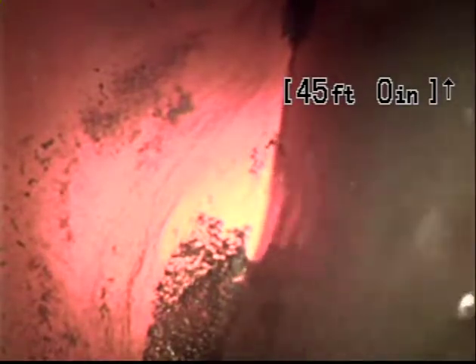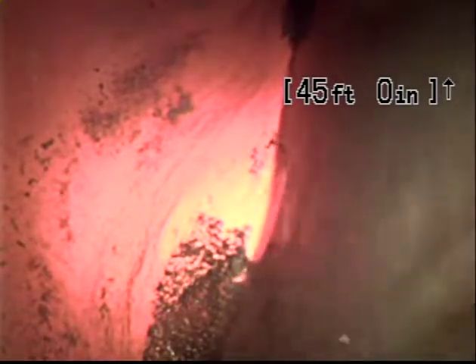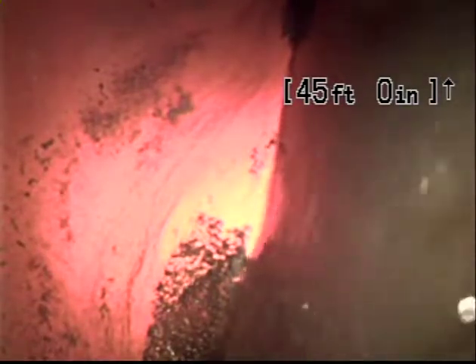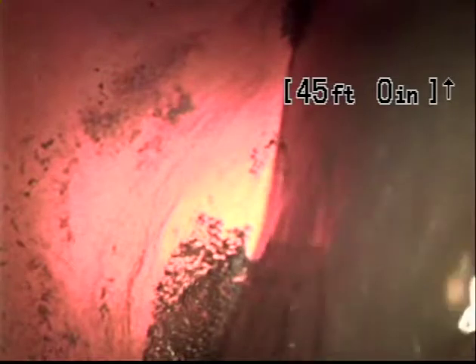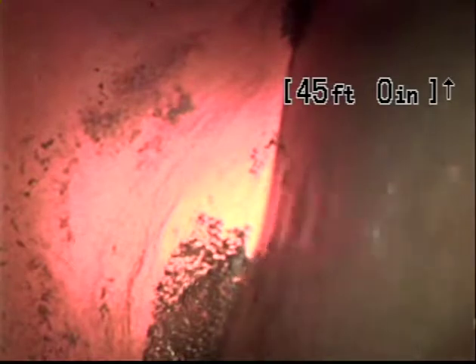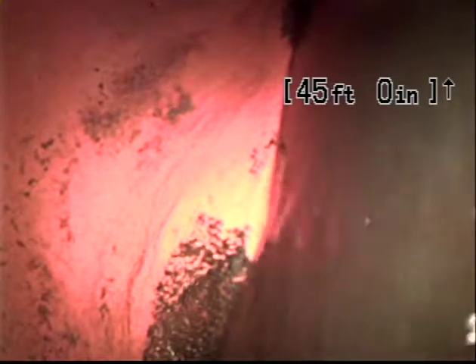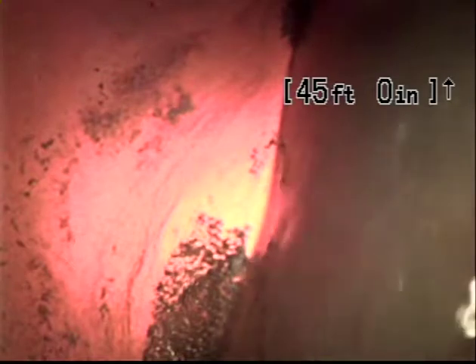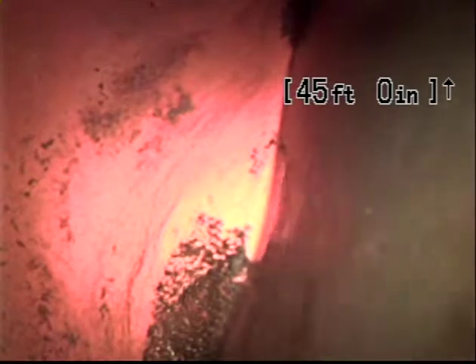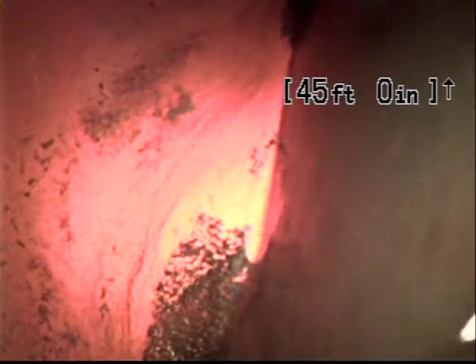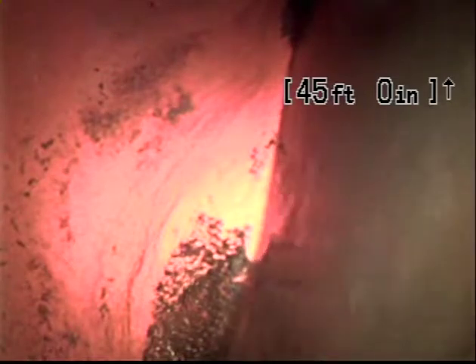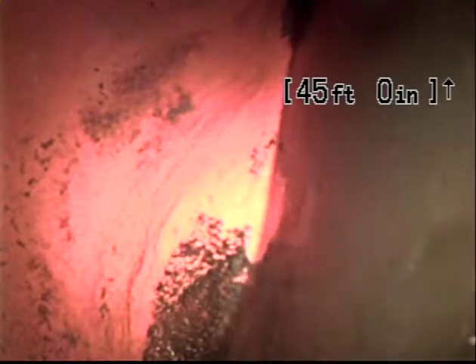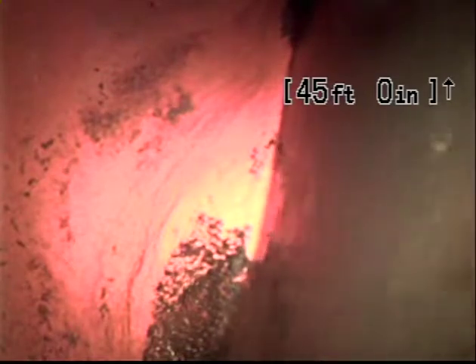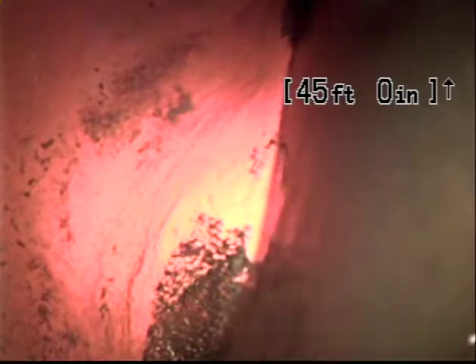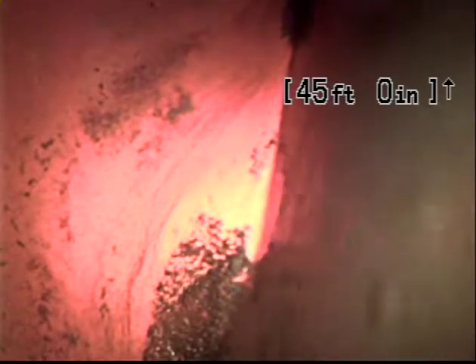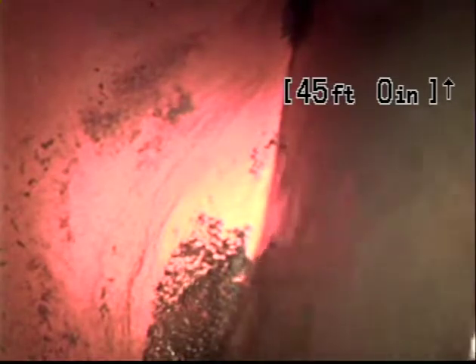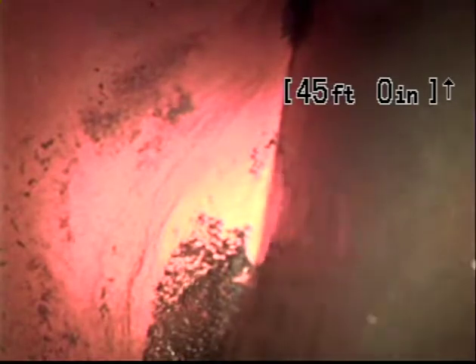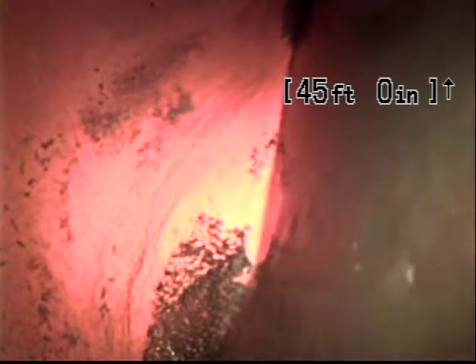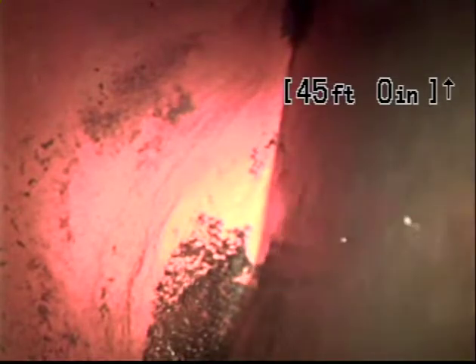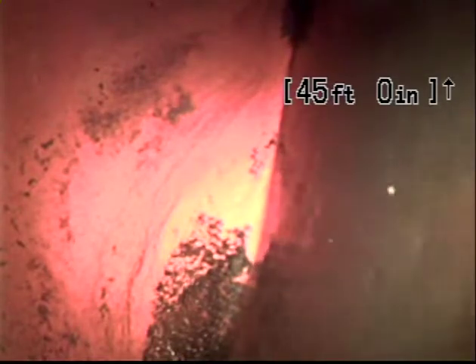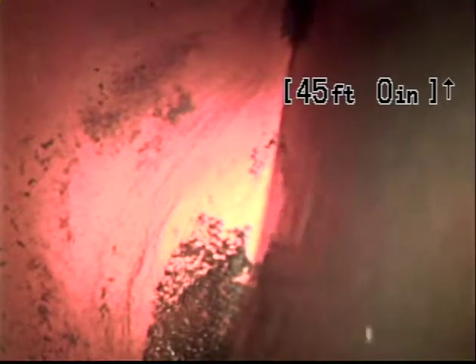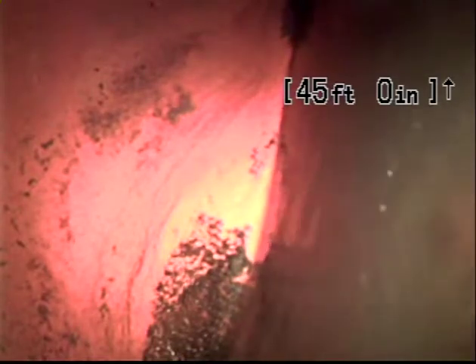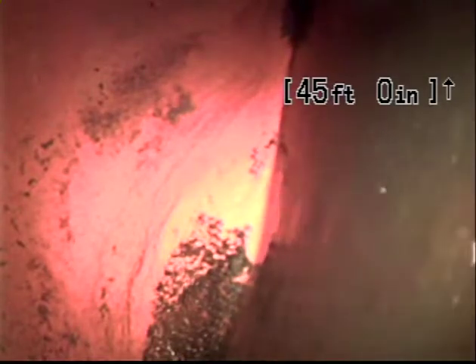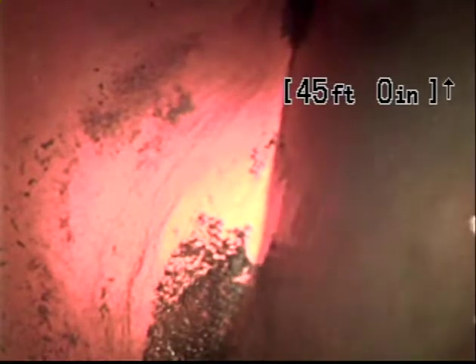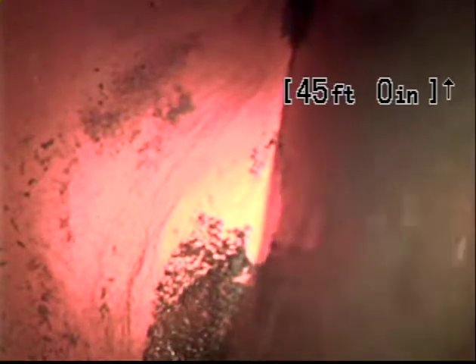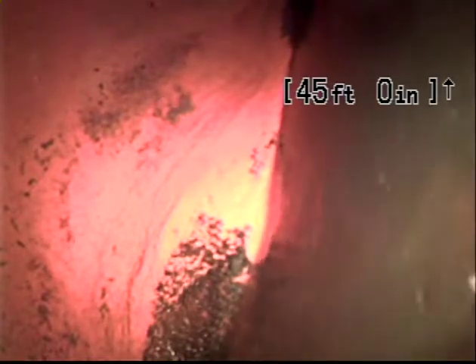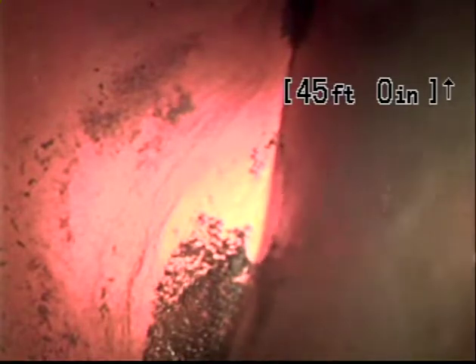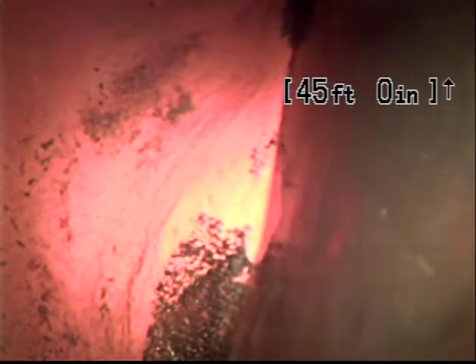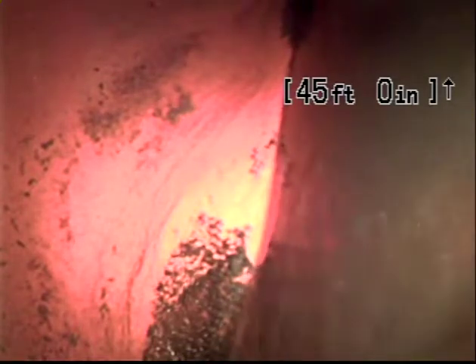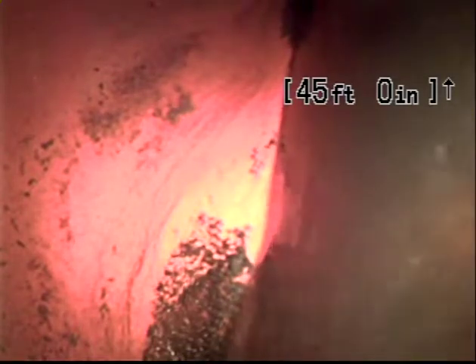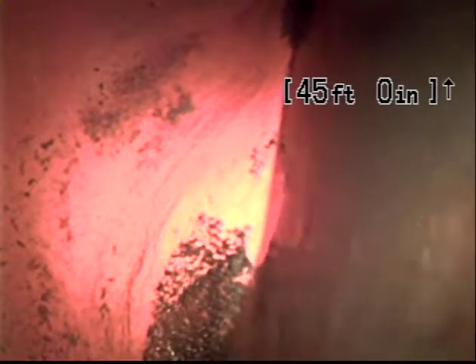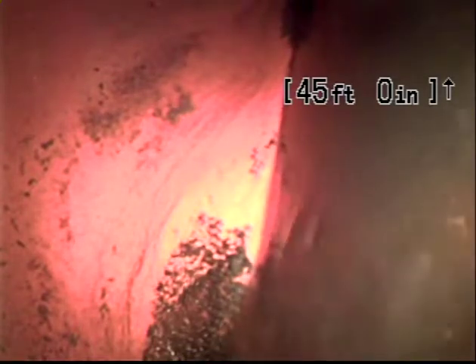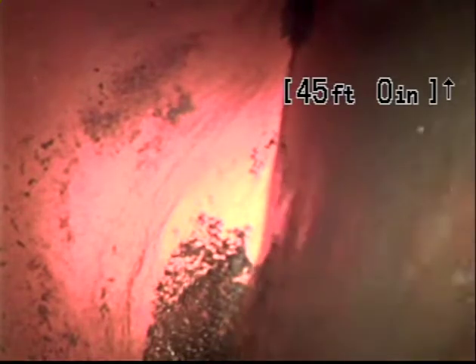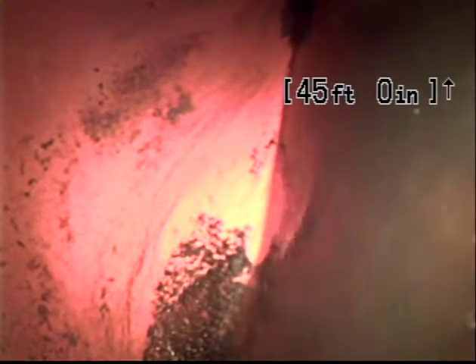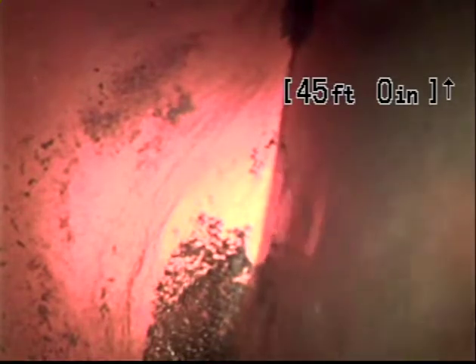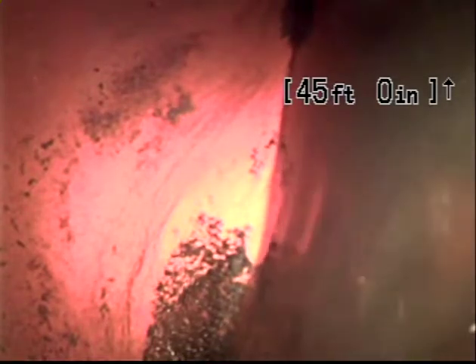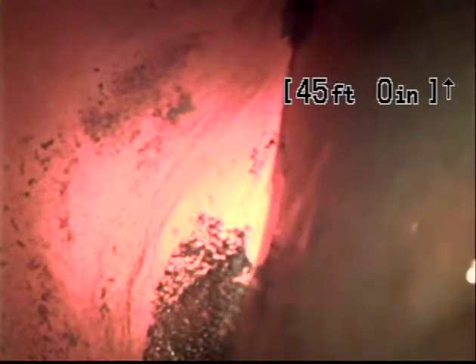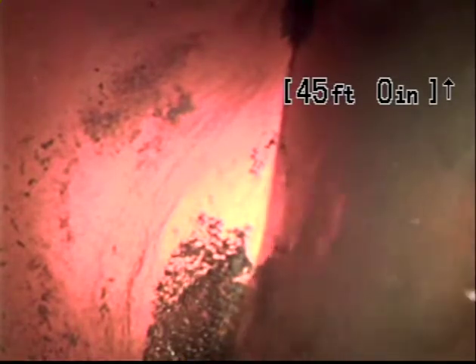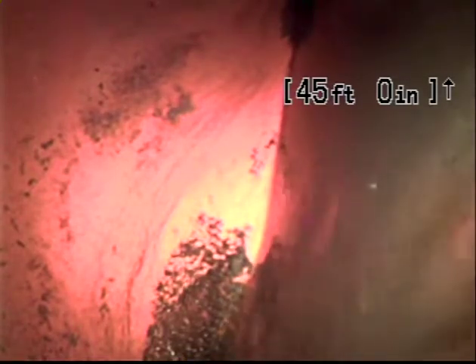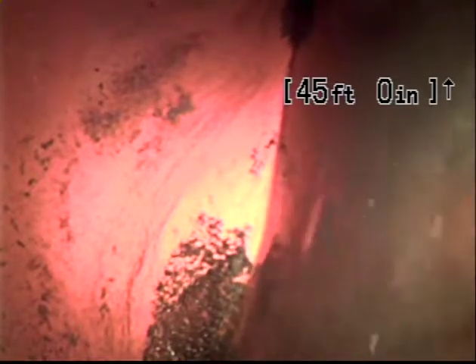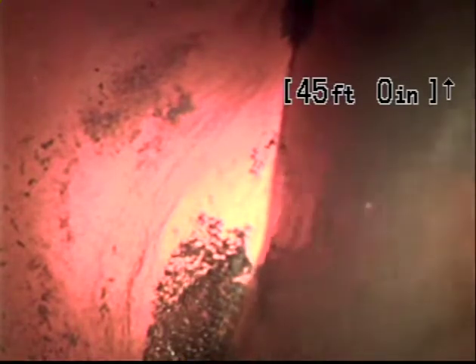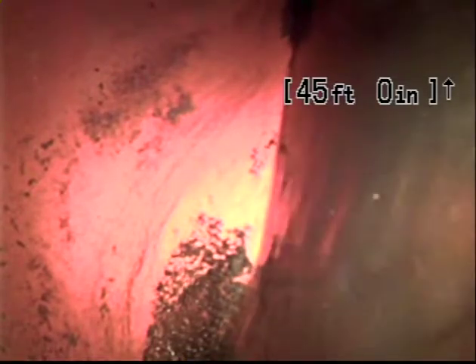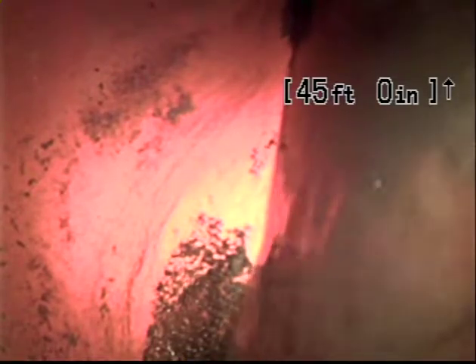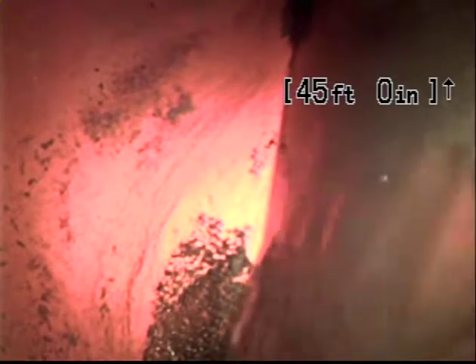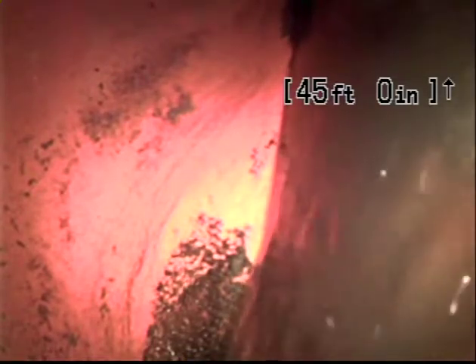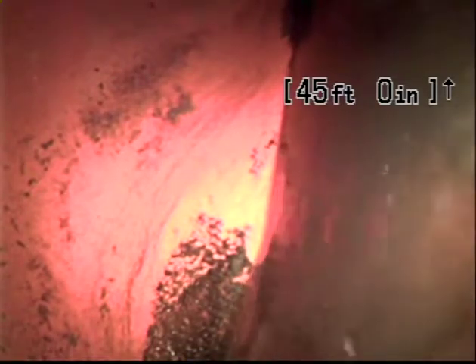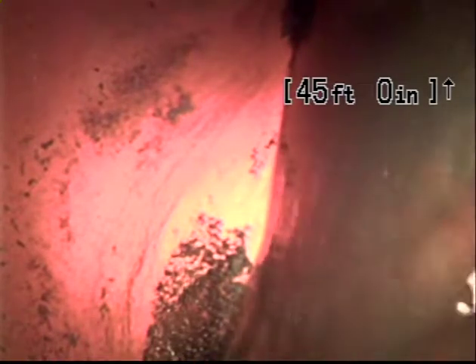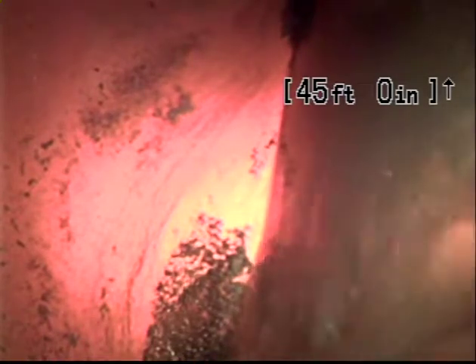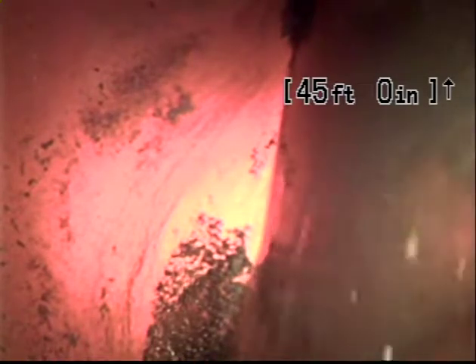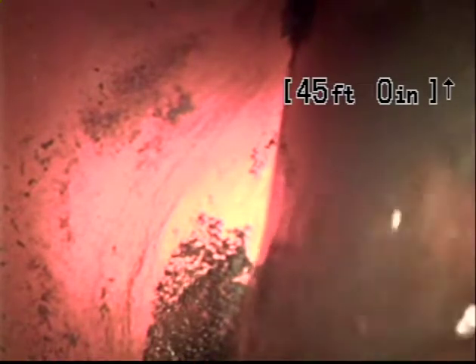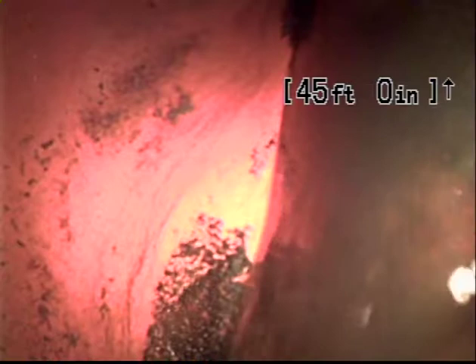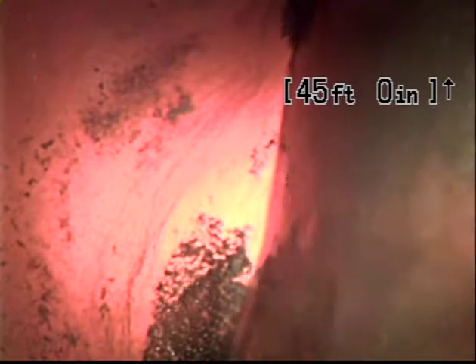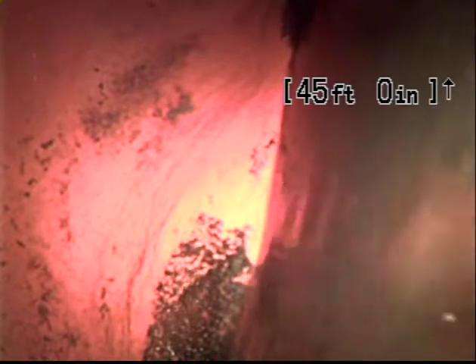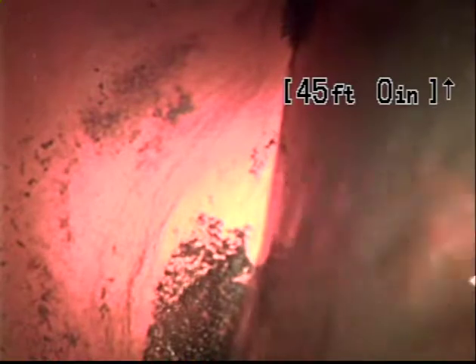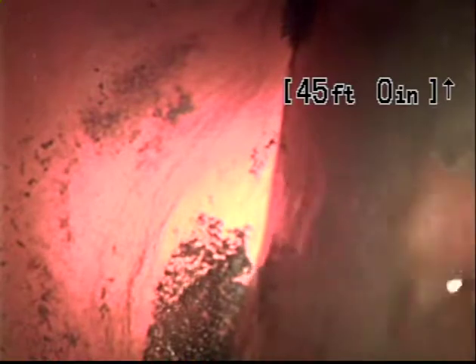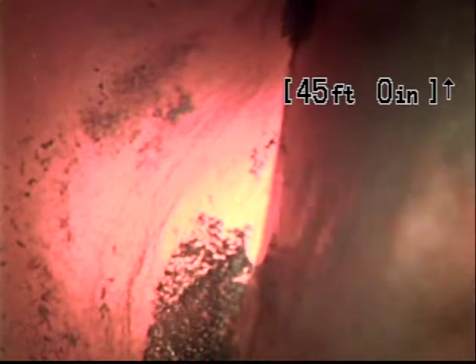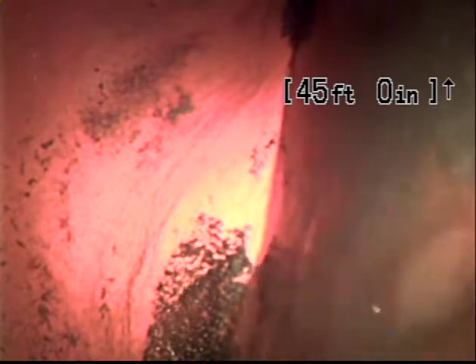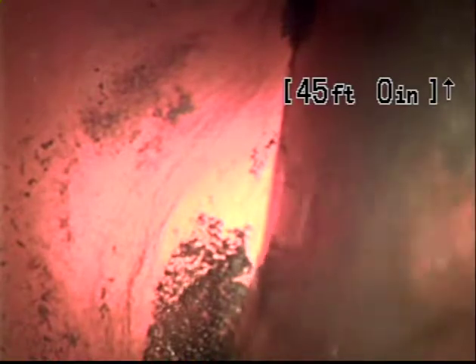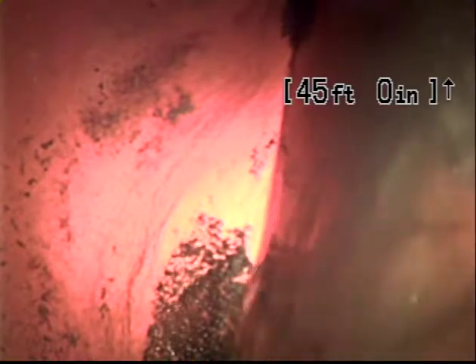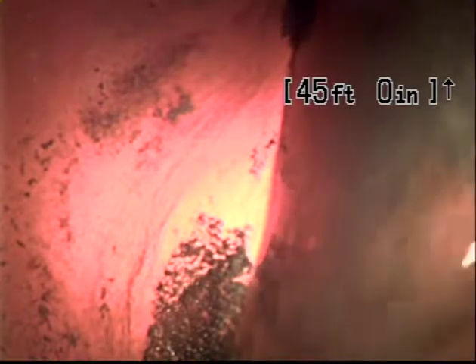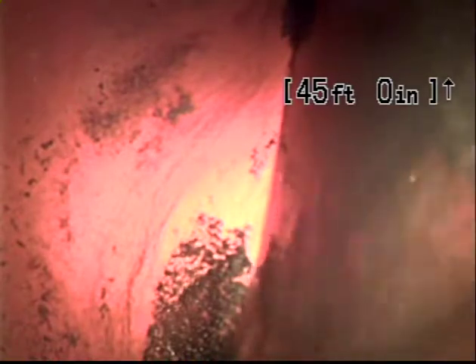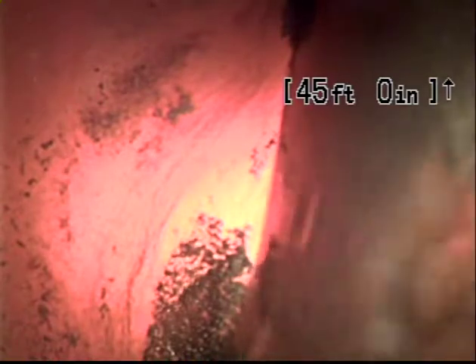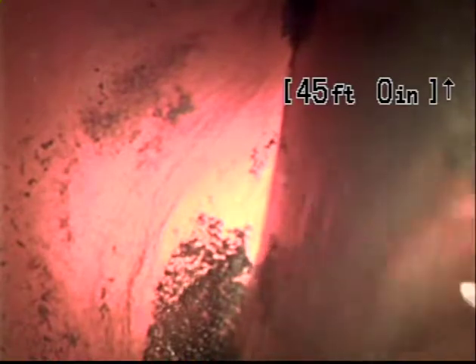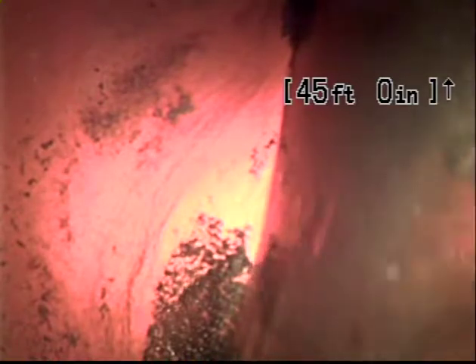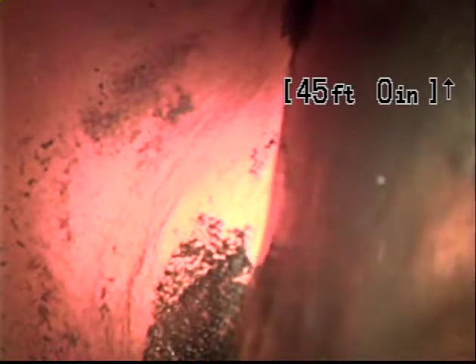At 45 feet, we drop into a common main. This will be the end of our video.